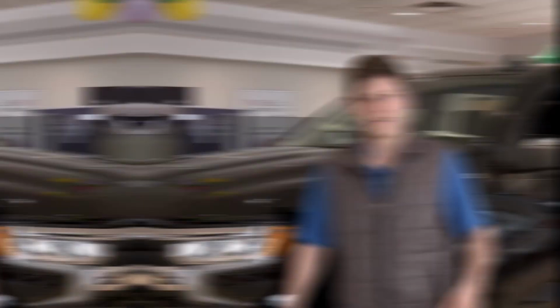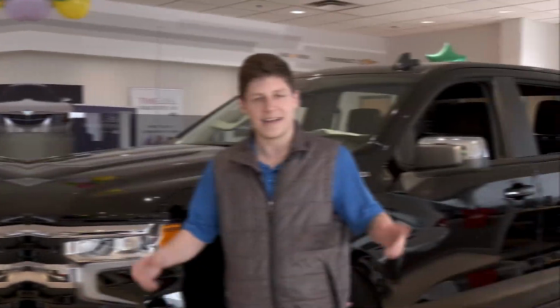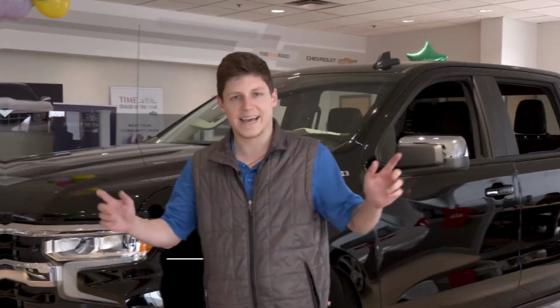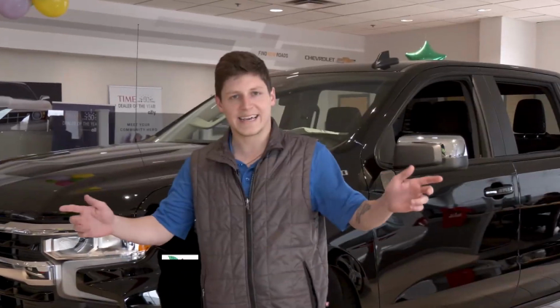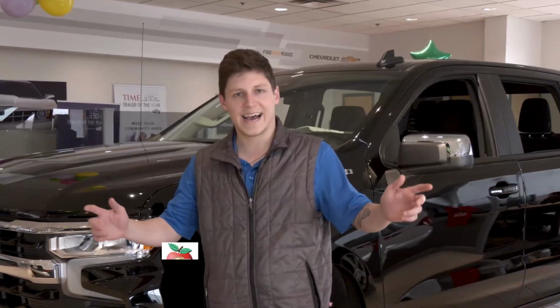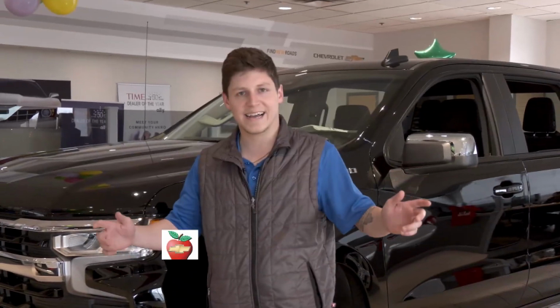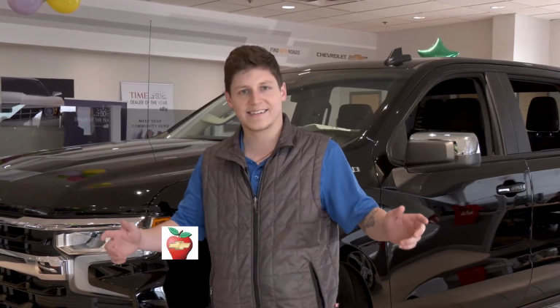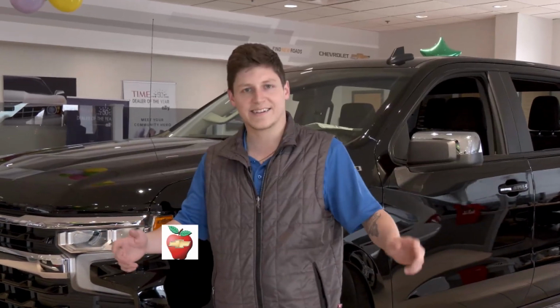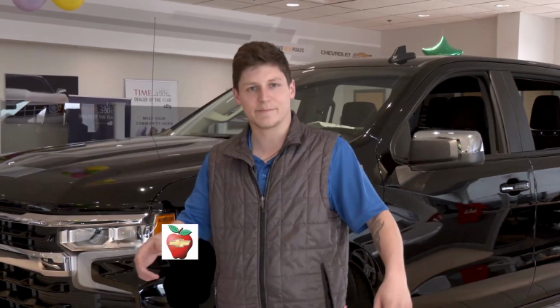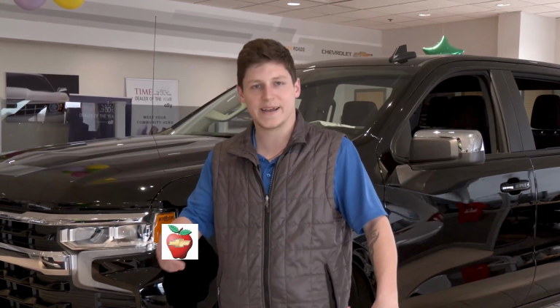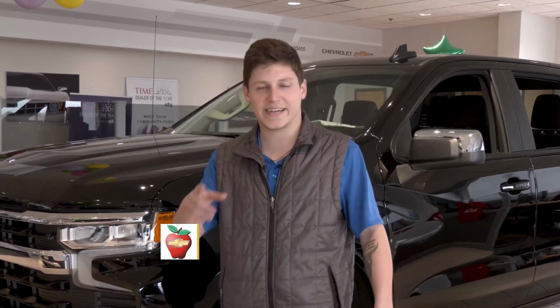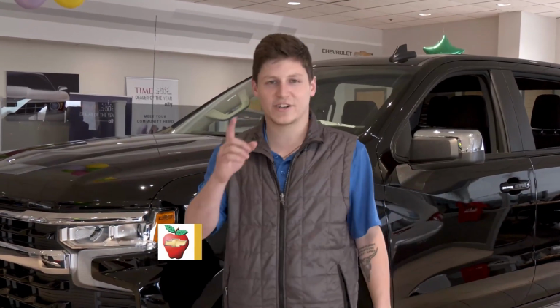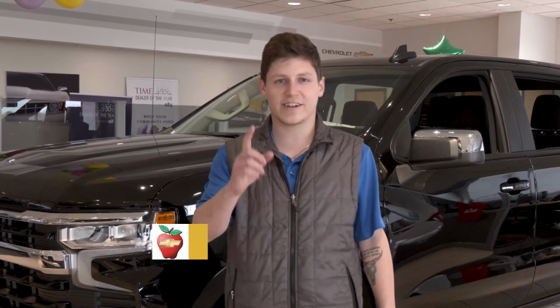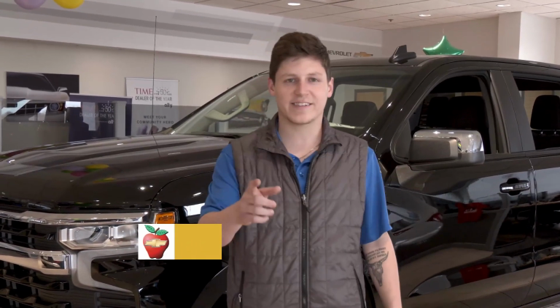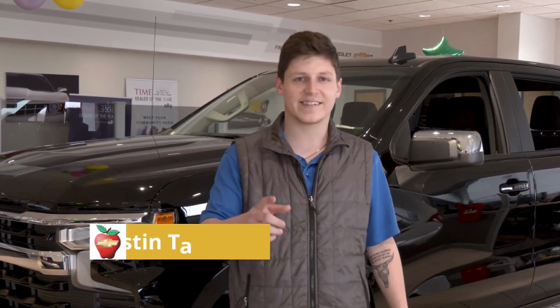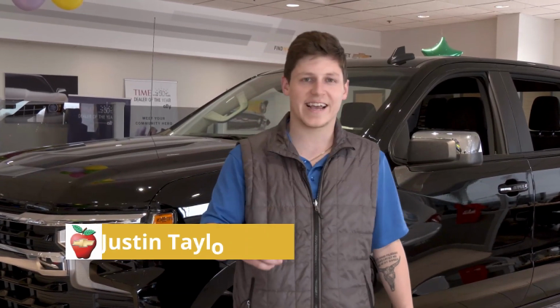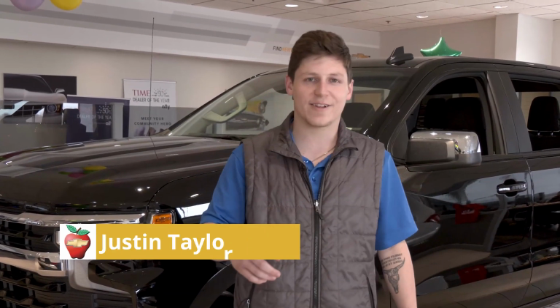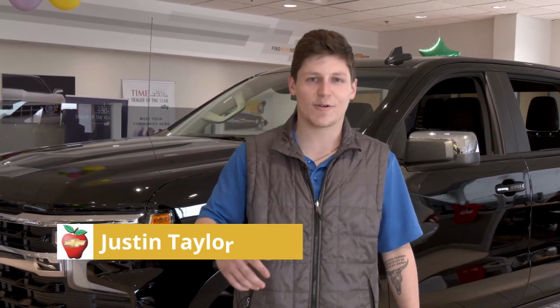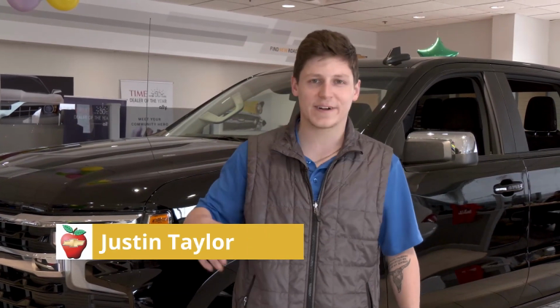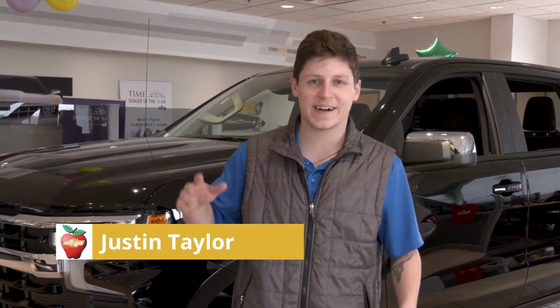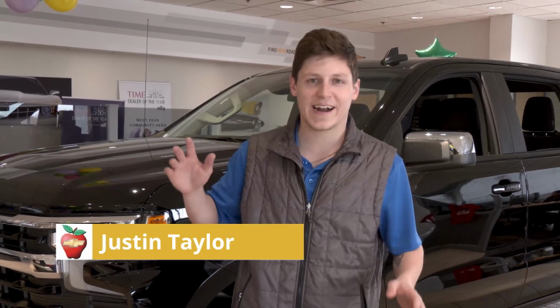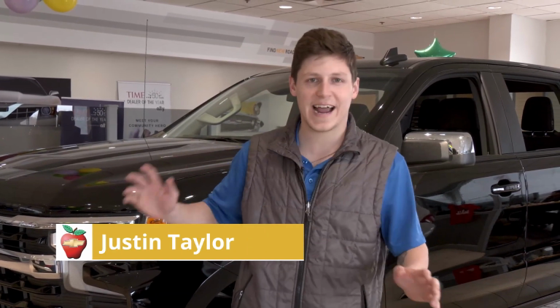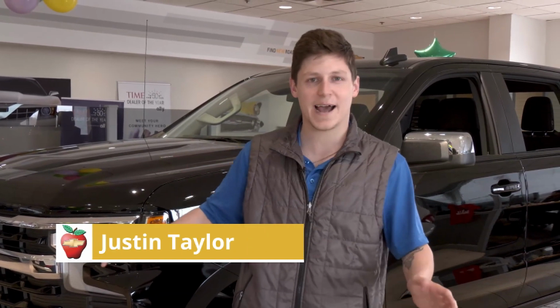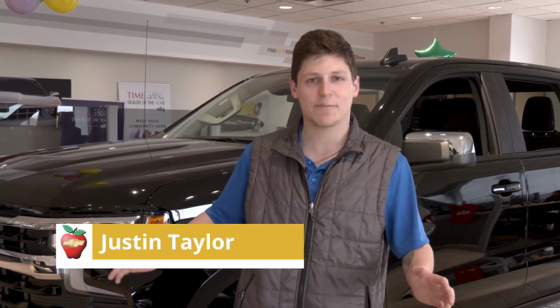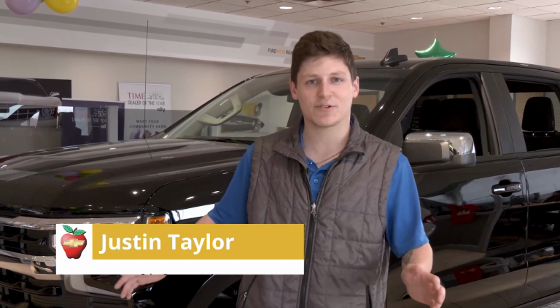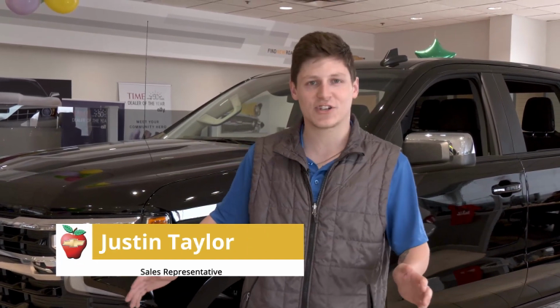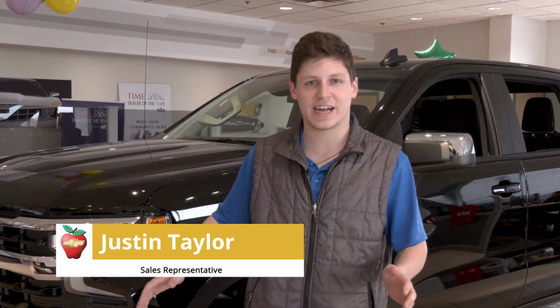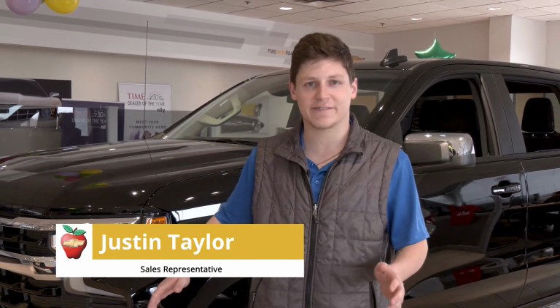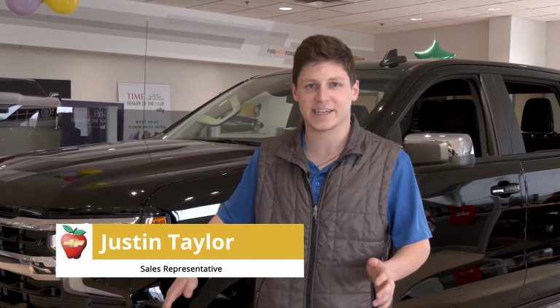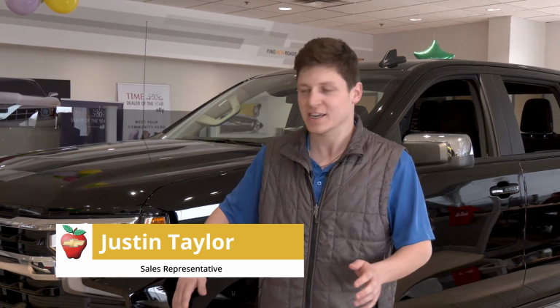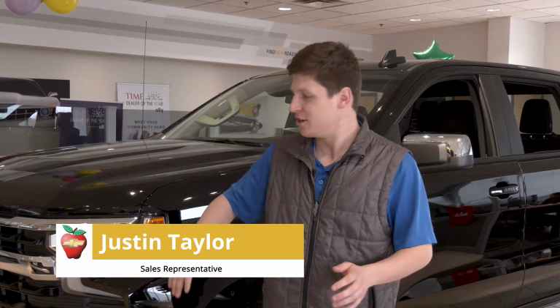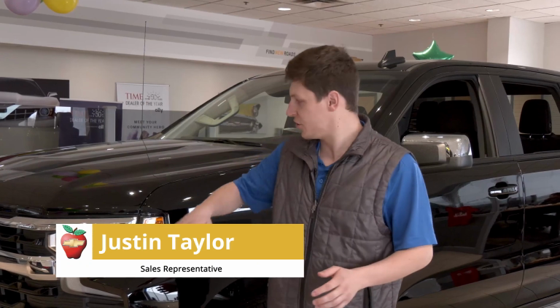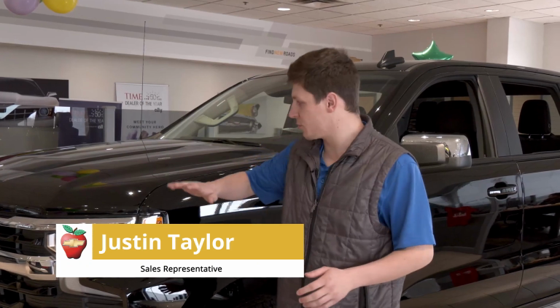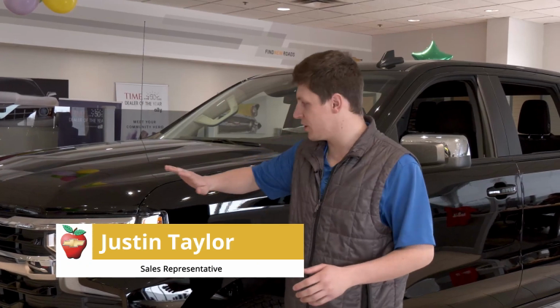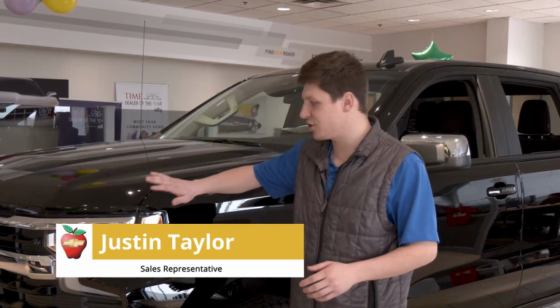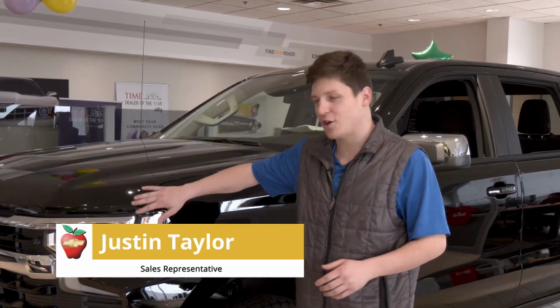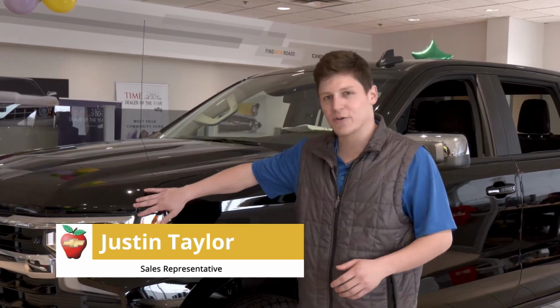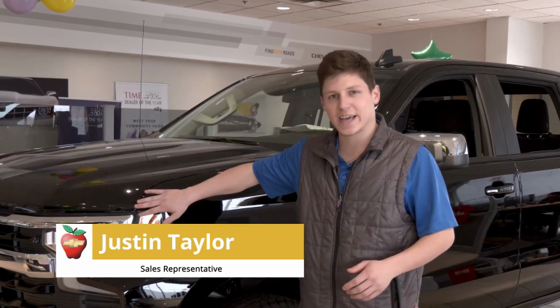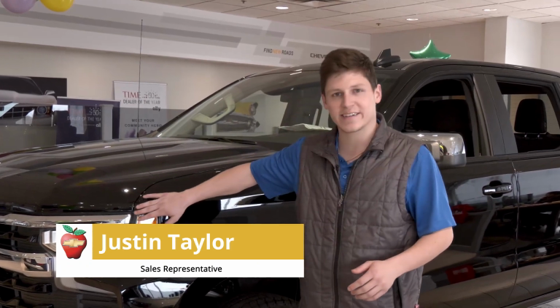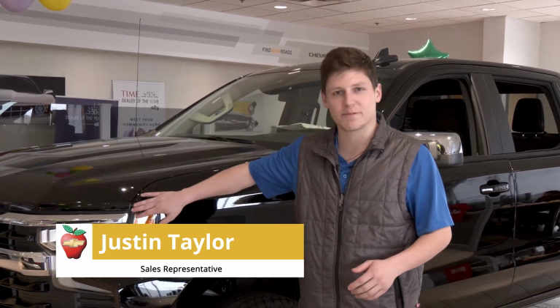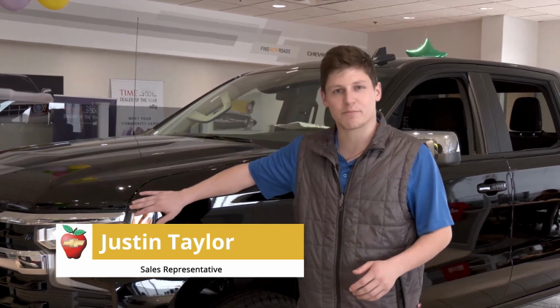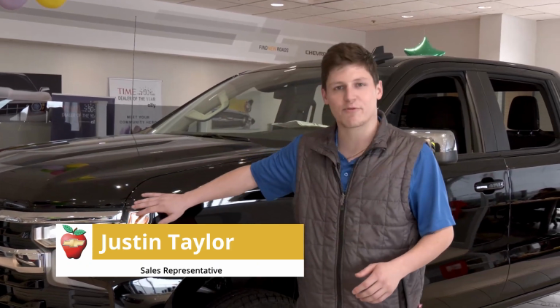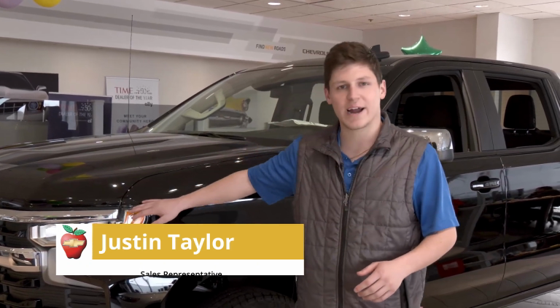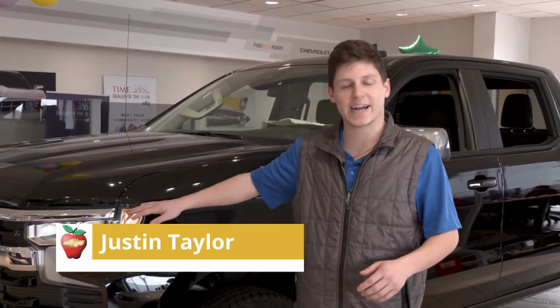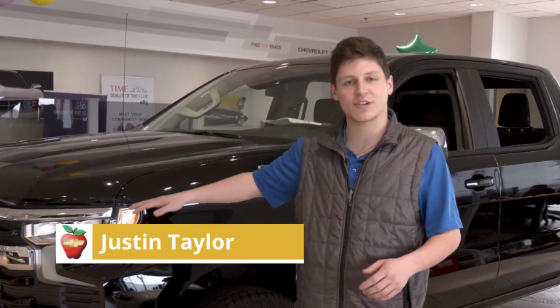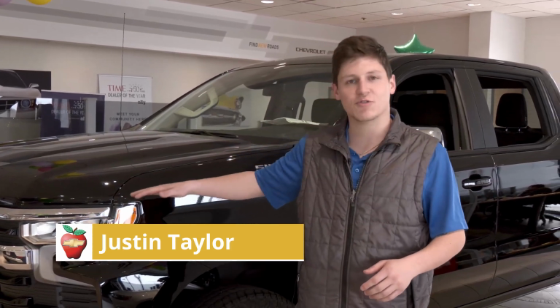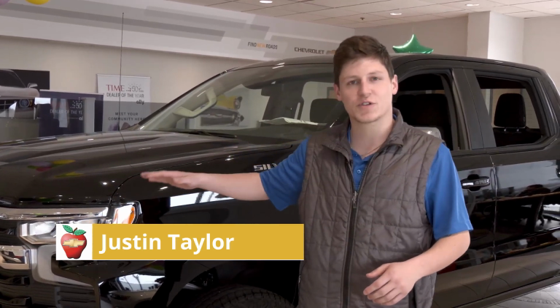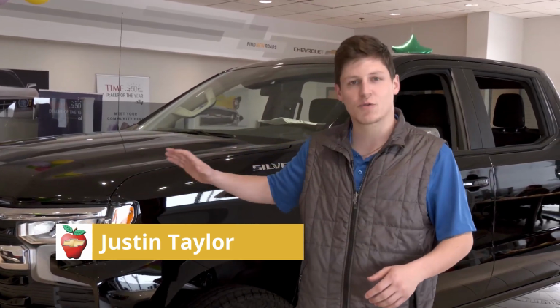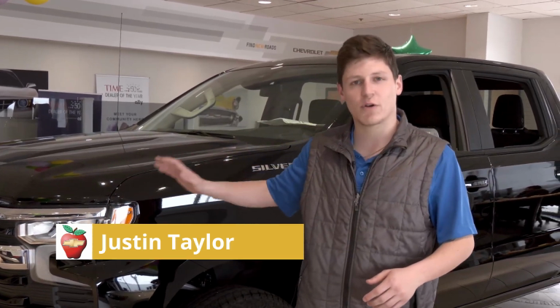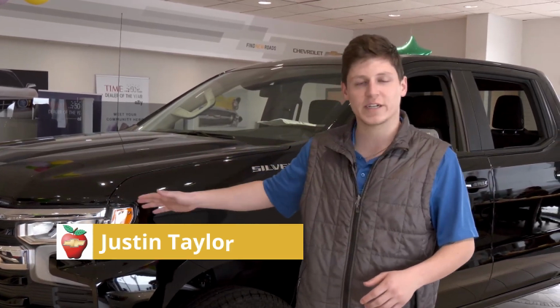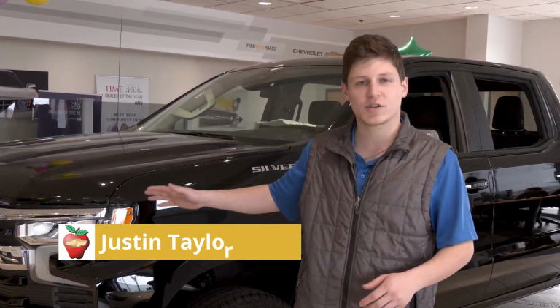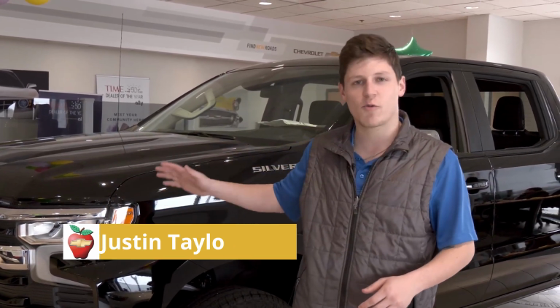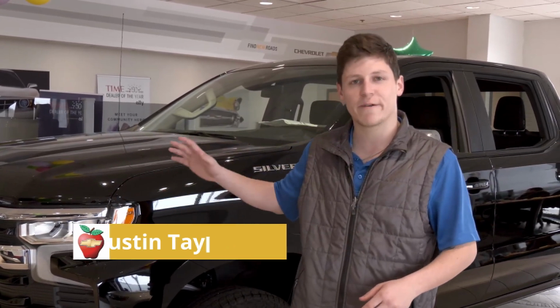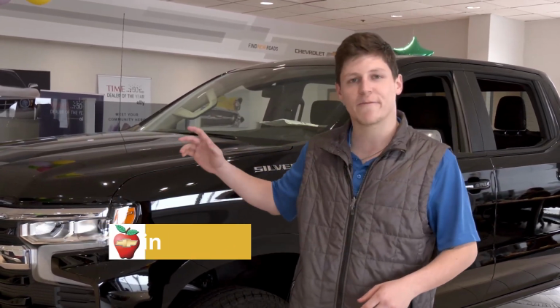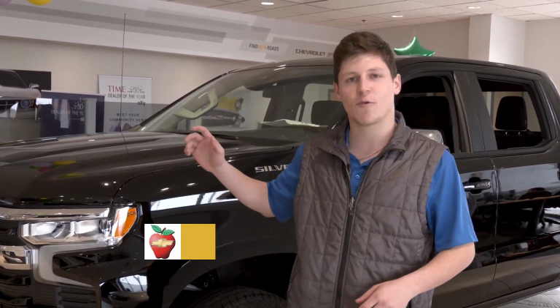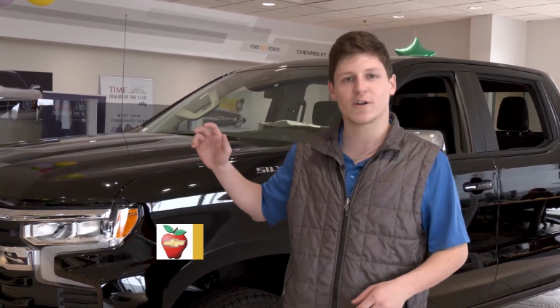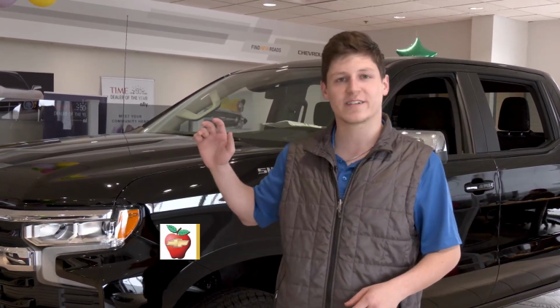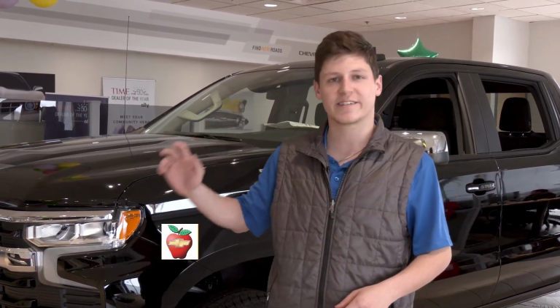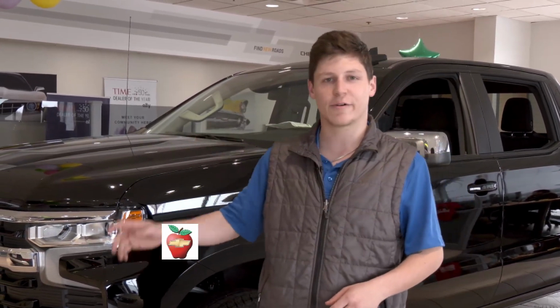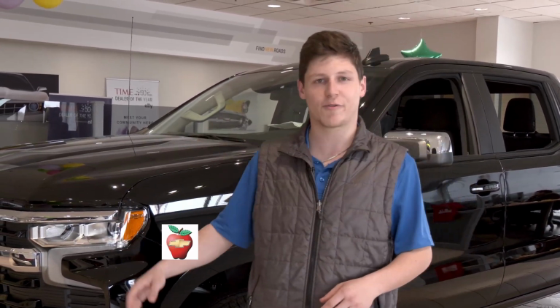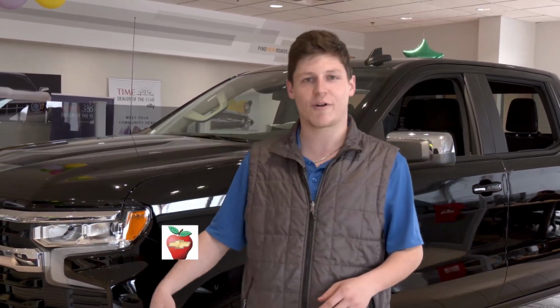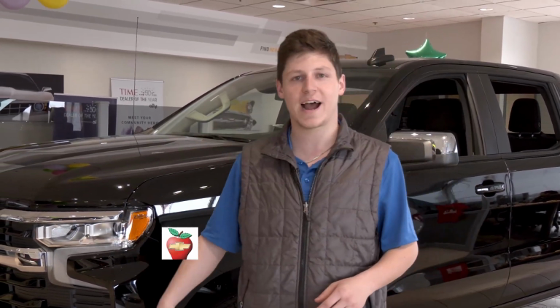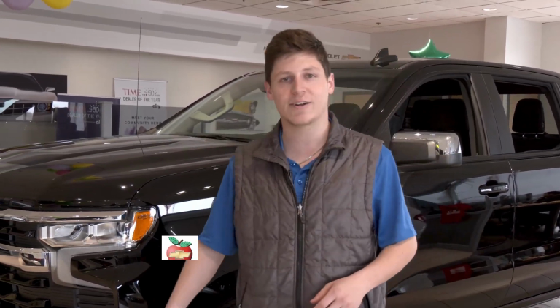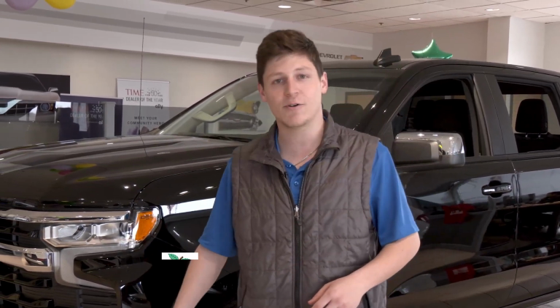Hey guys, it's your man Justin Taylor over here at Apple Chevy. I just want to showcase a brand new 2024 Silverado.